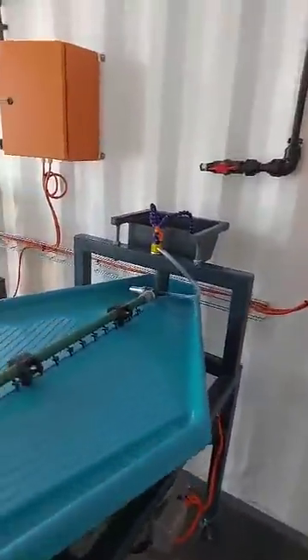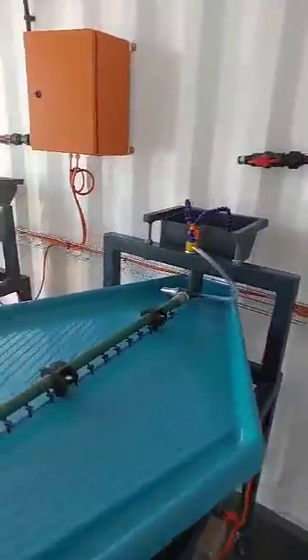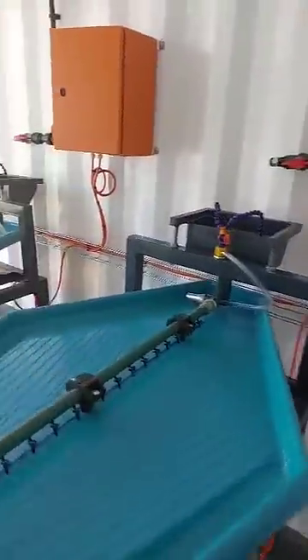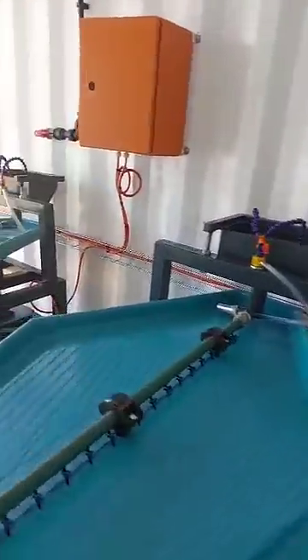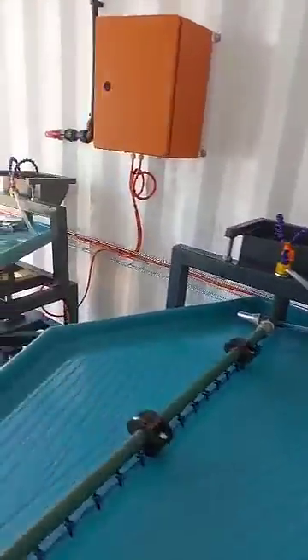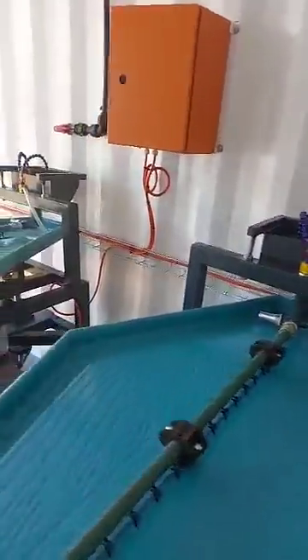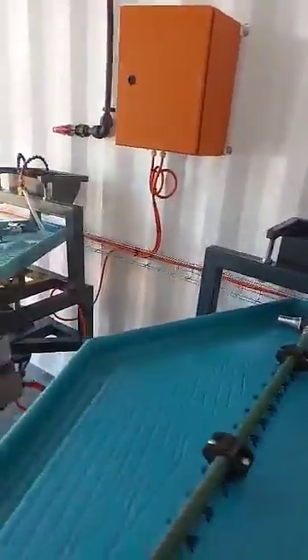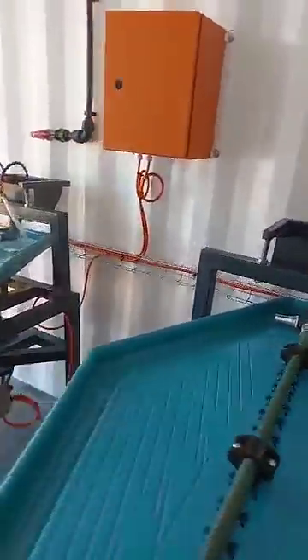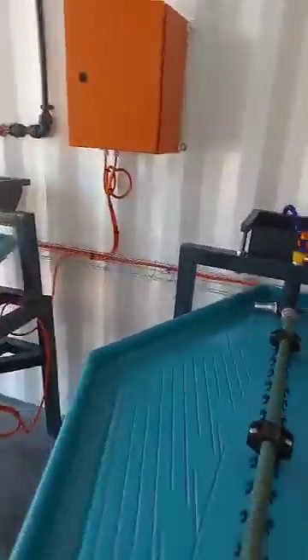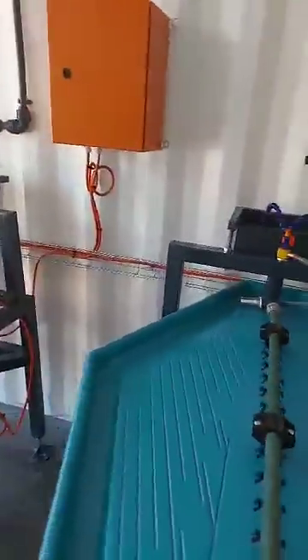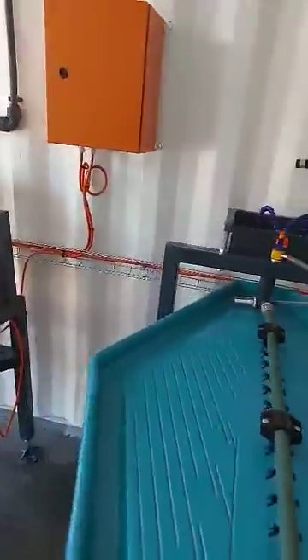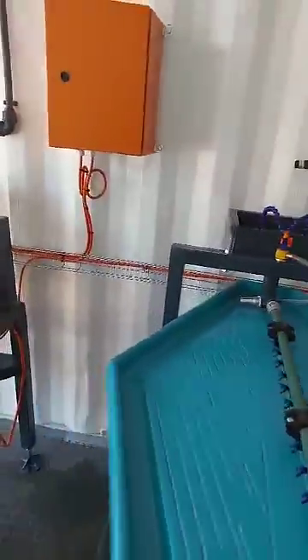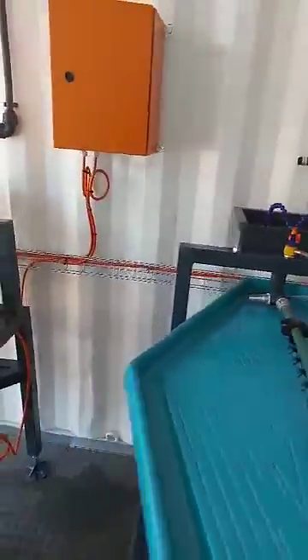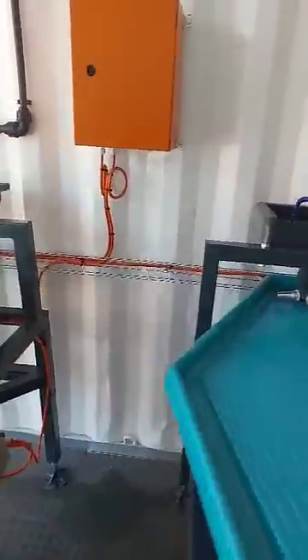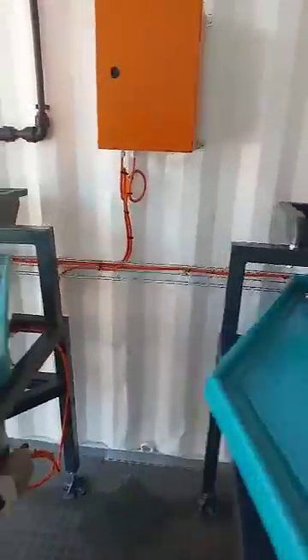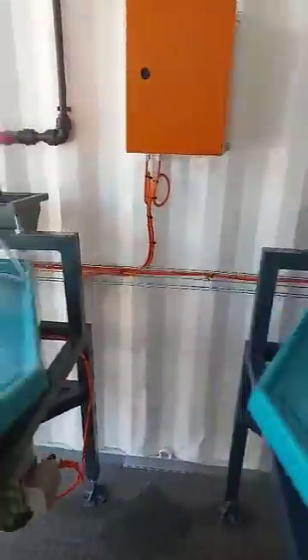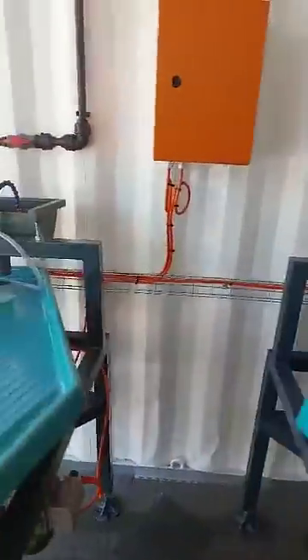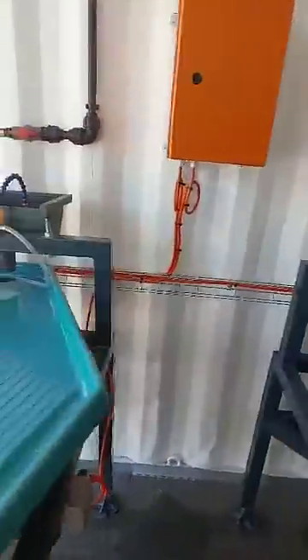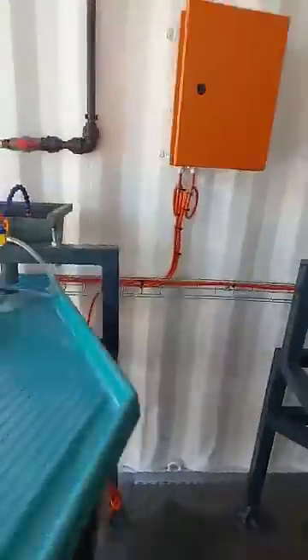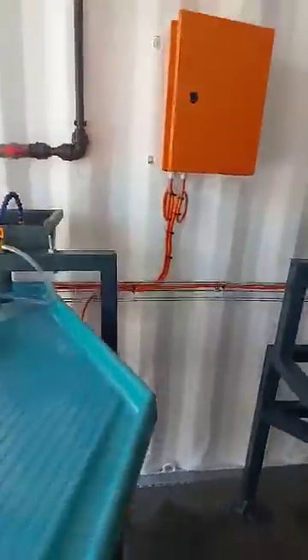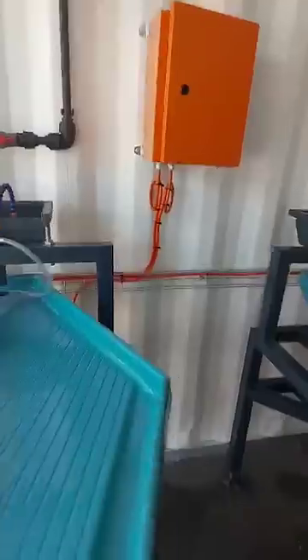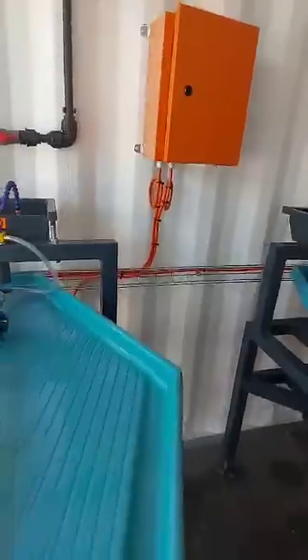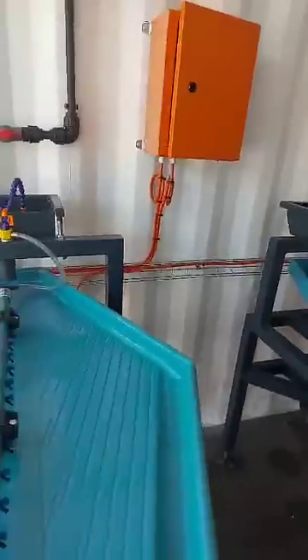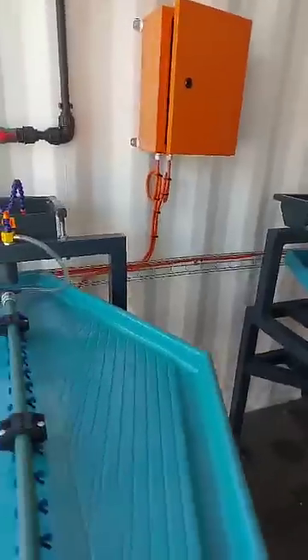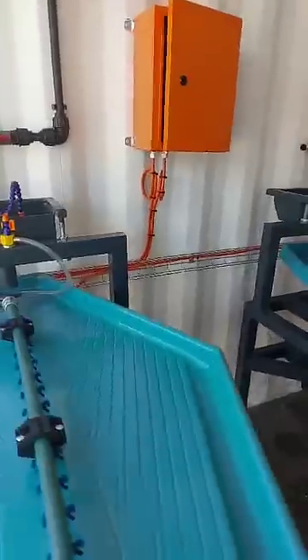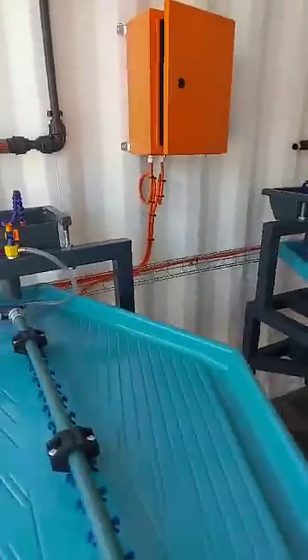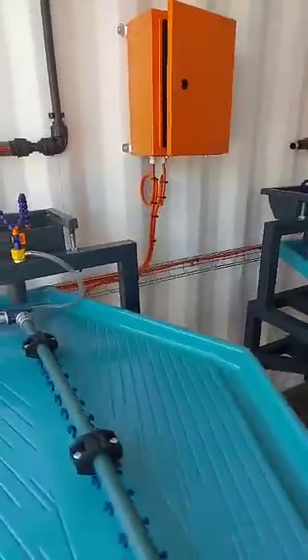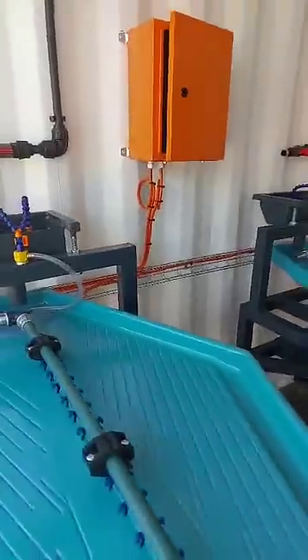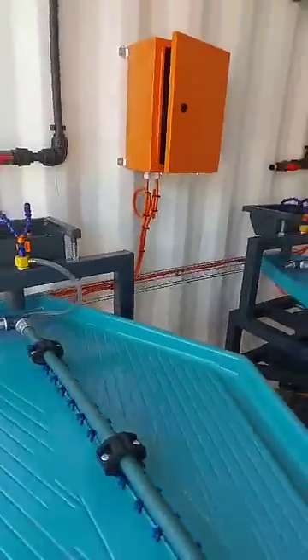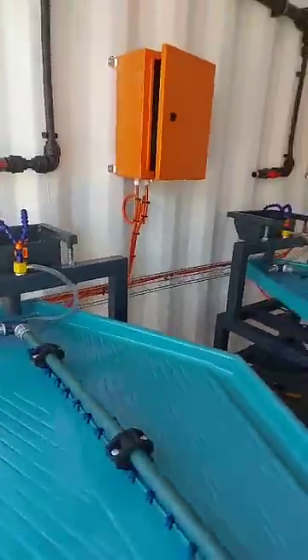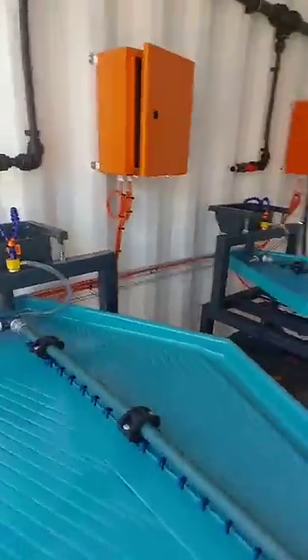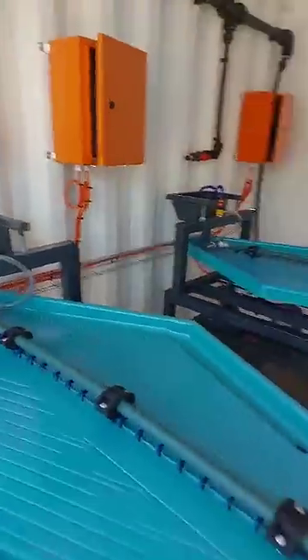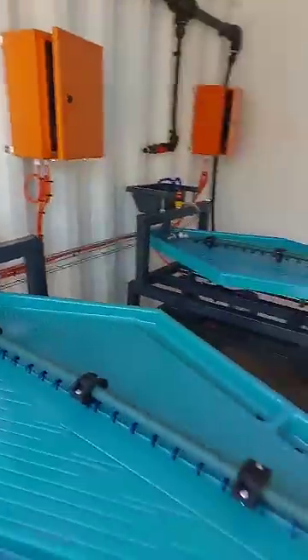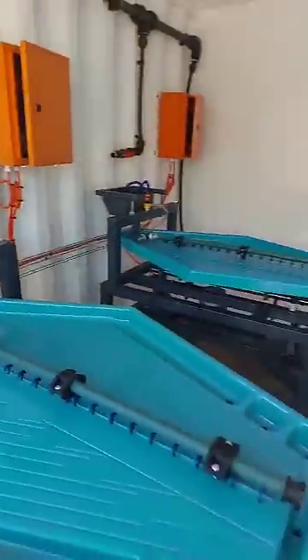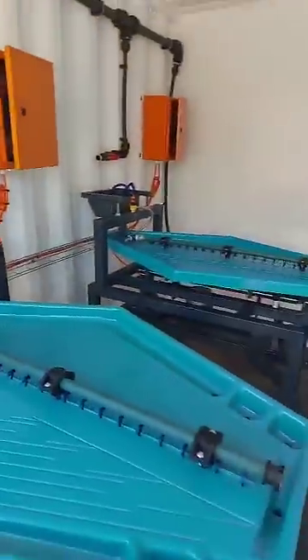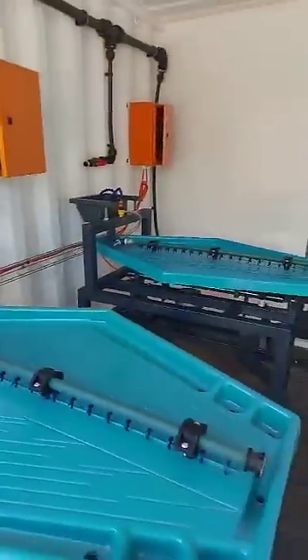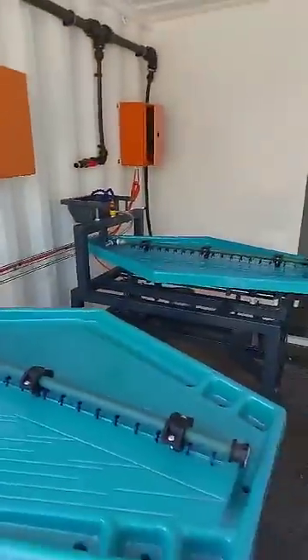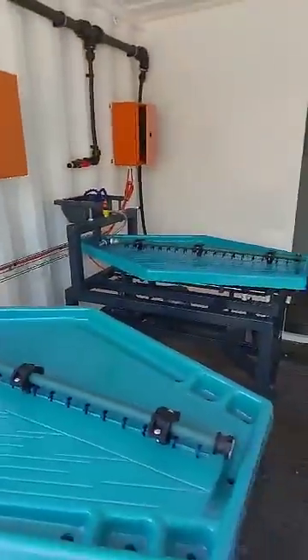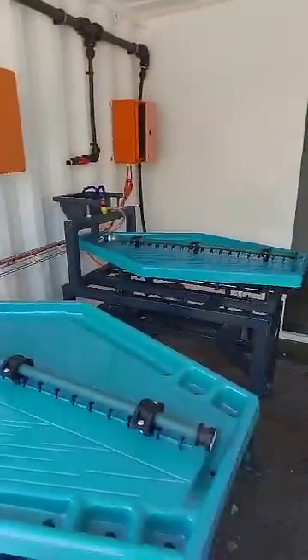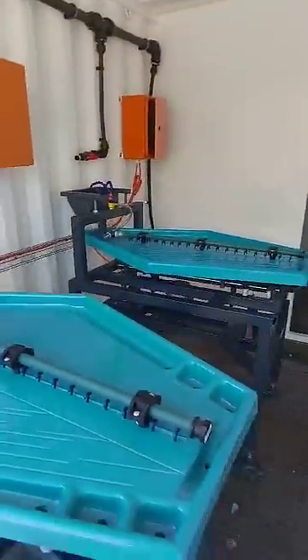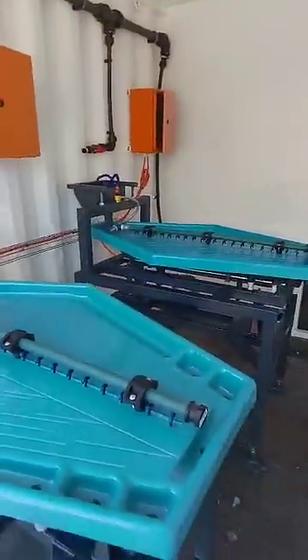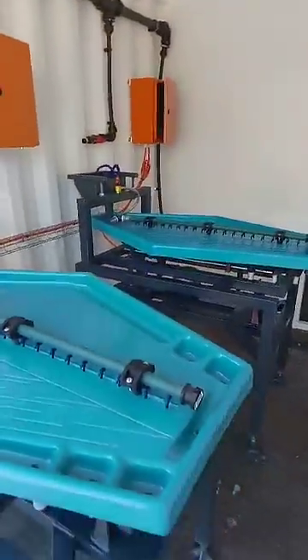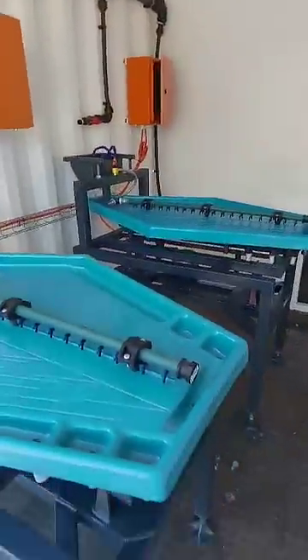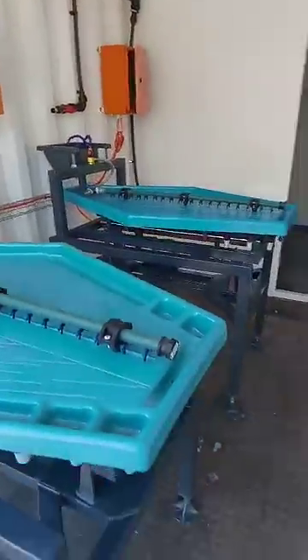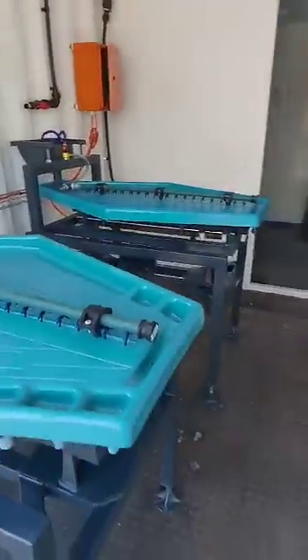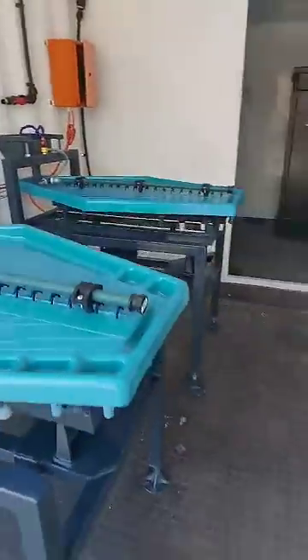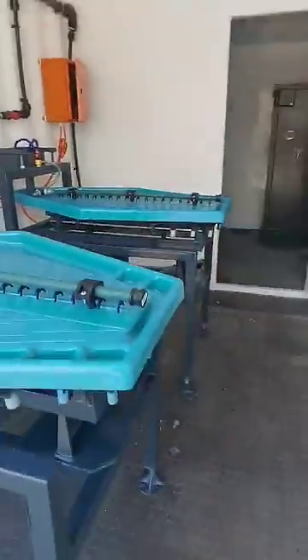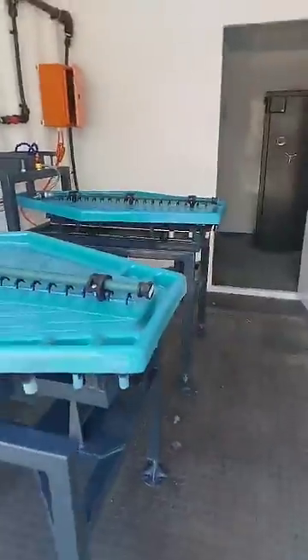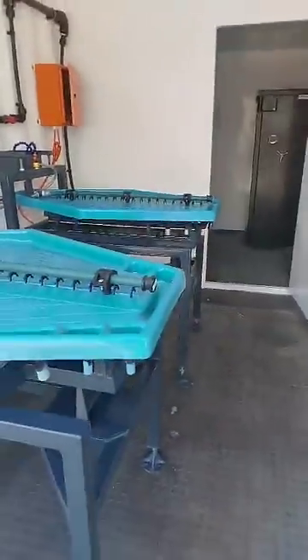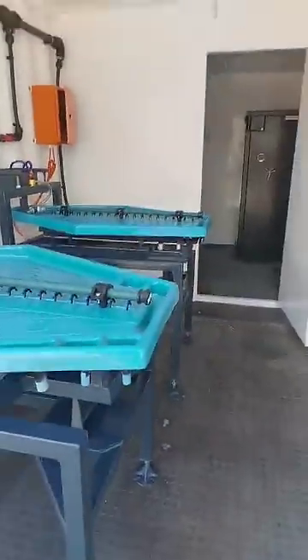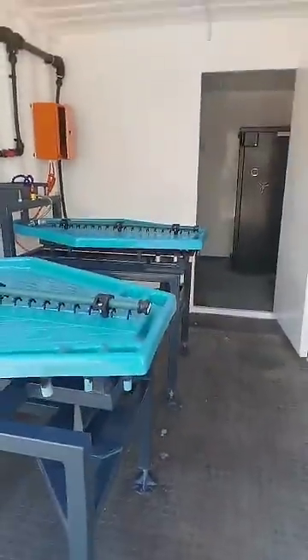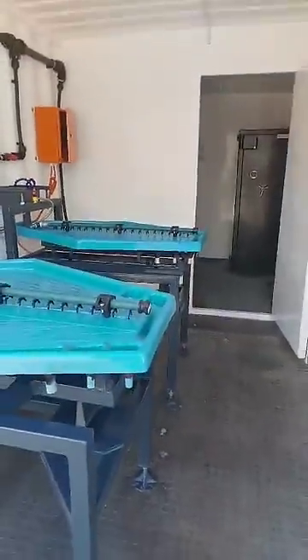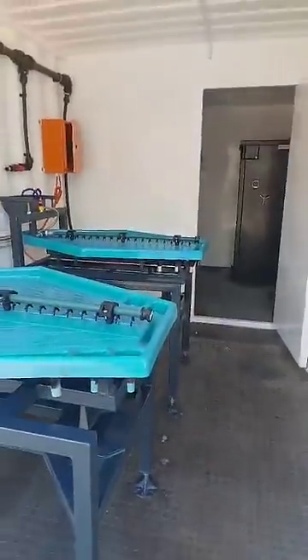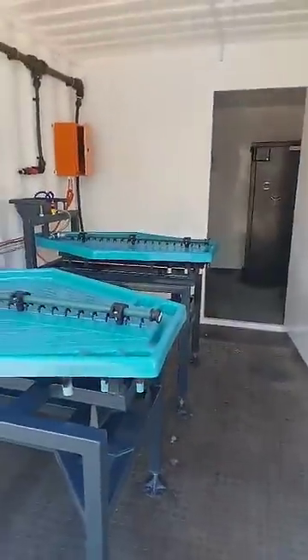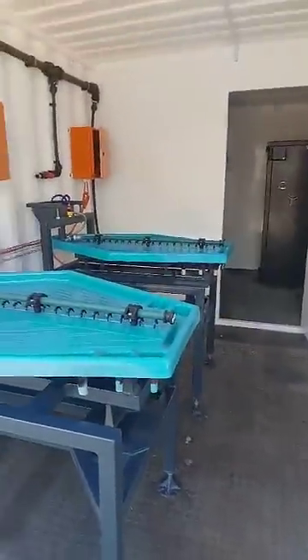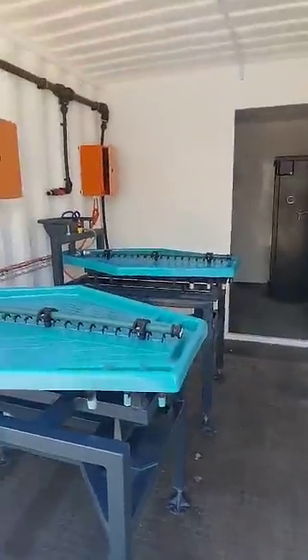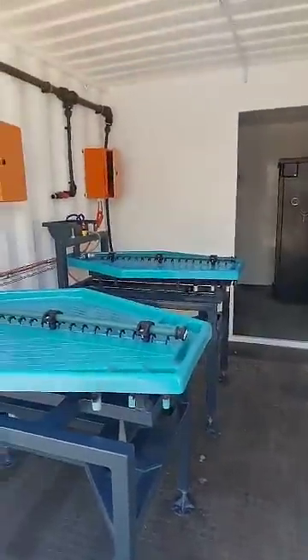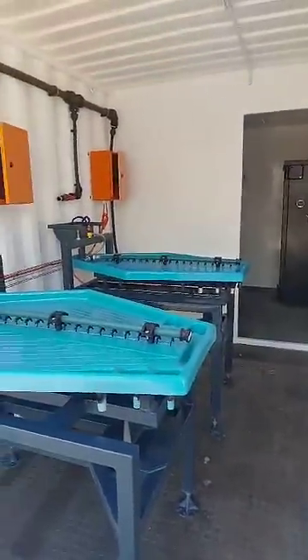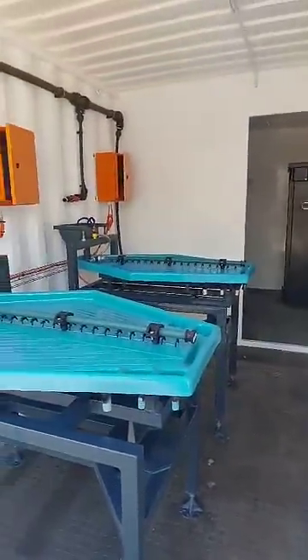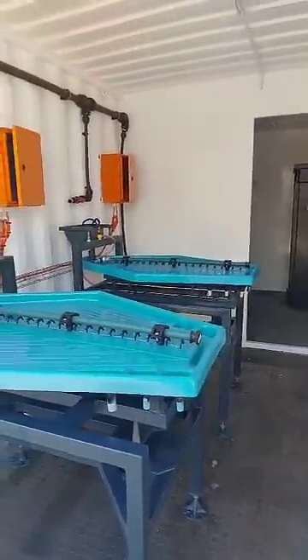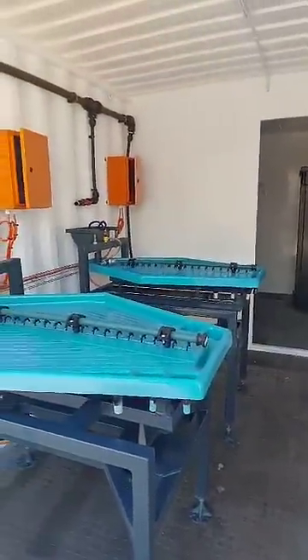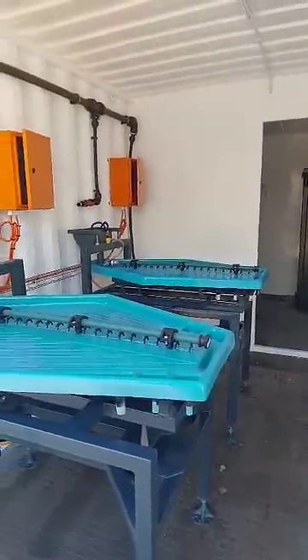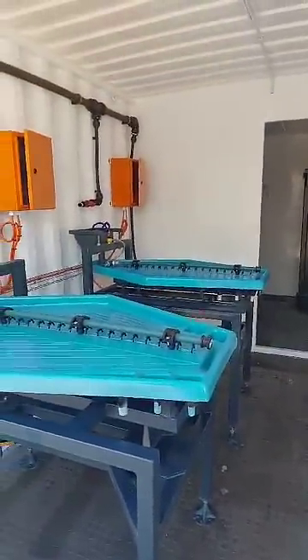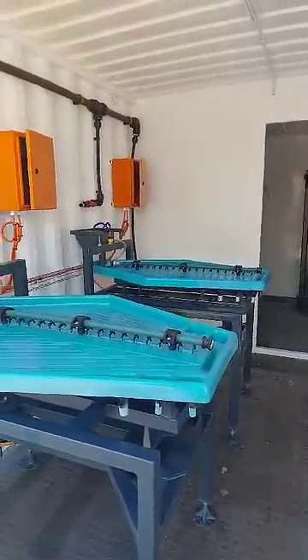So I wanted to show you guys this containerized setup — very neat. I hope you like it.